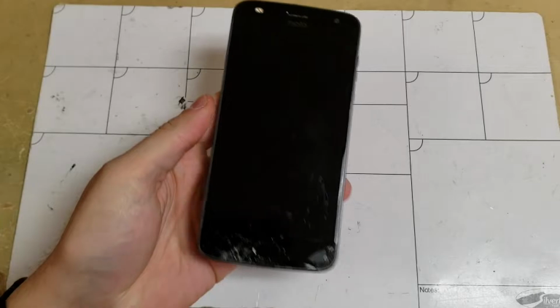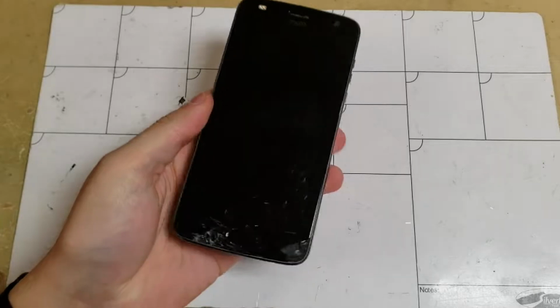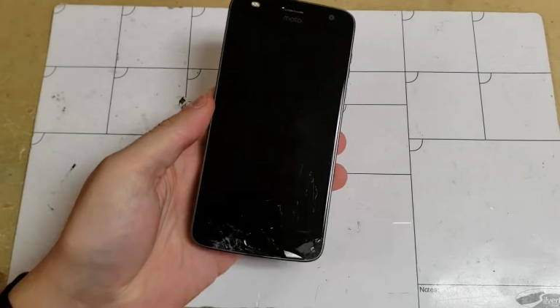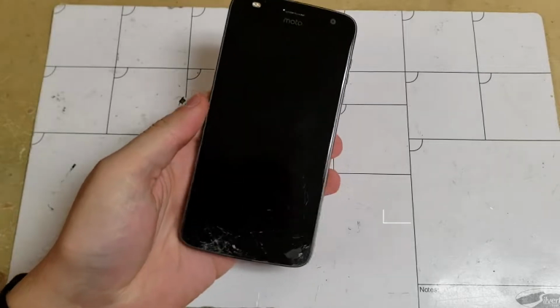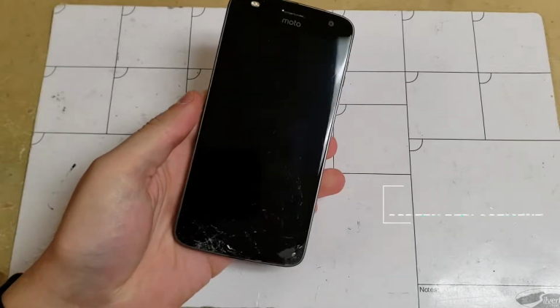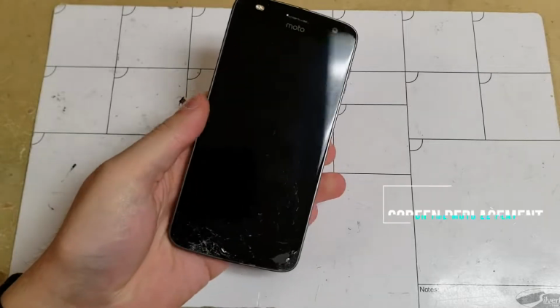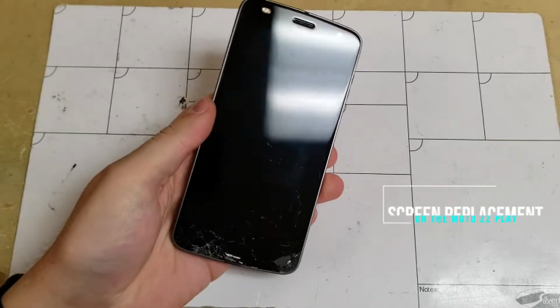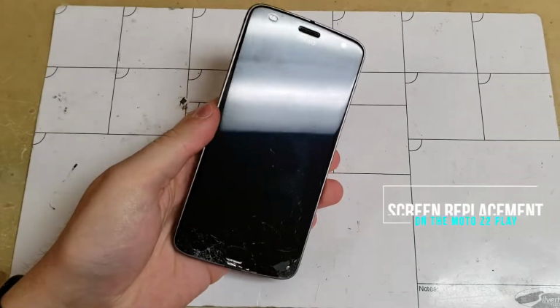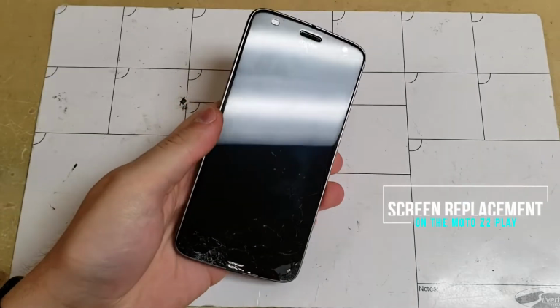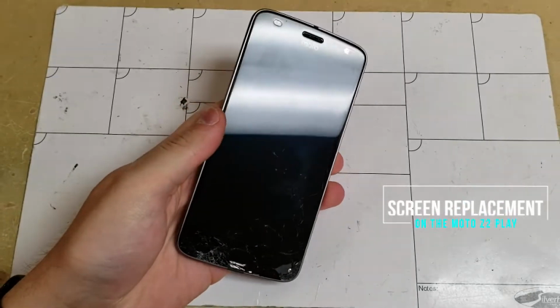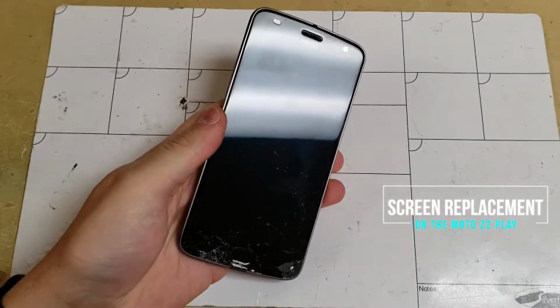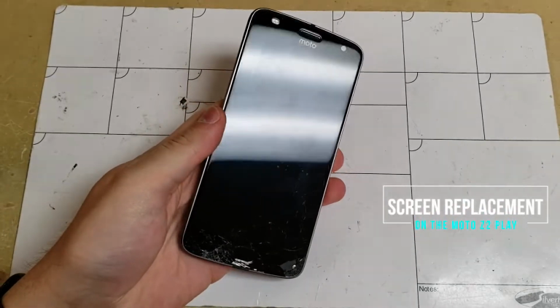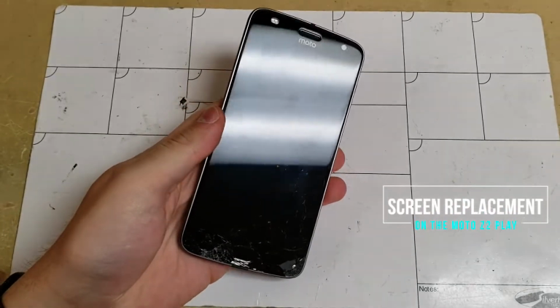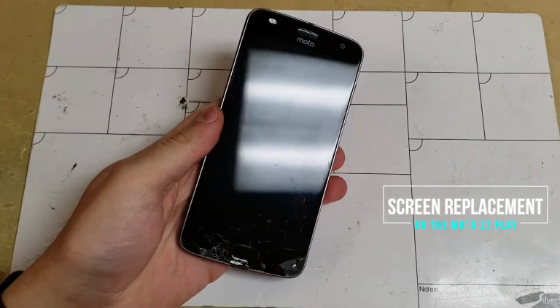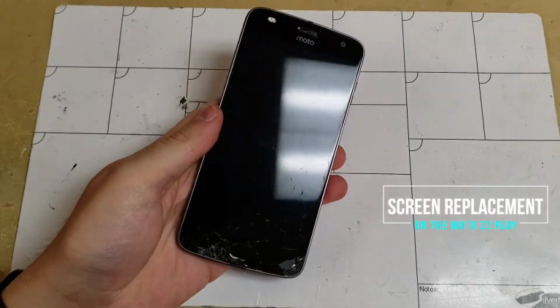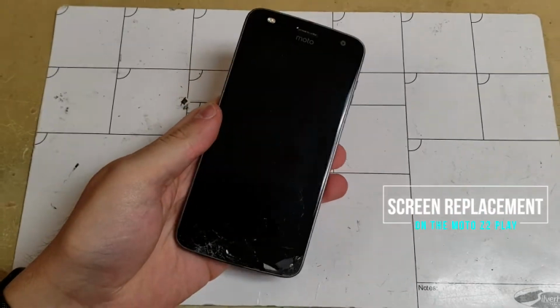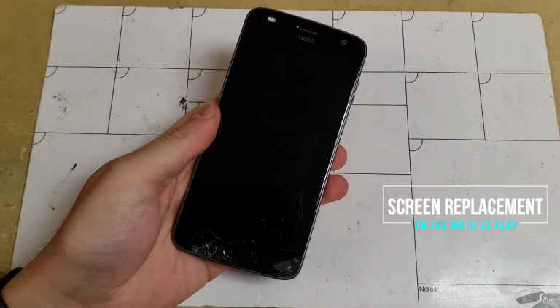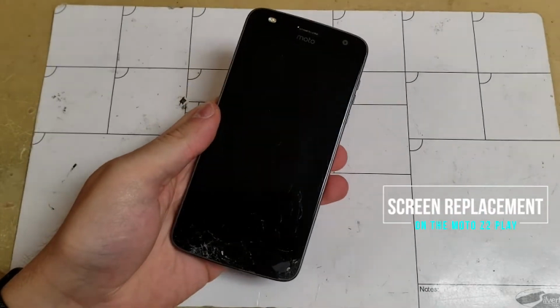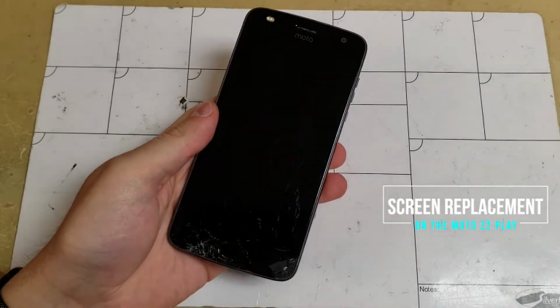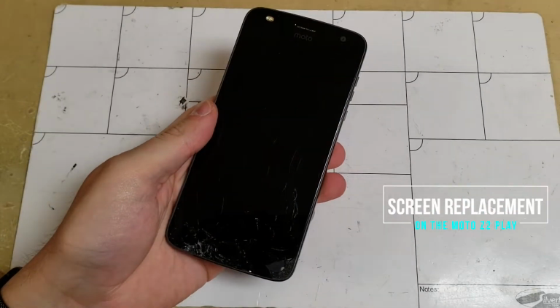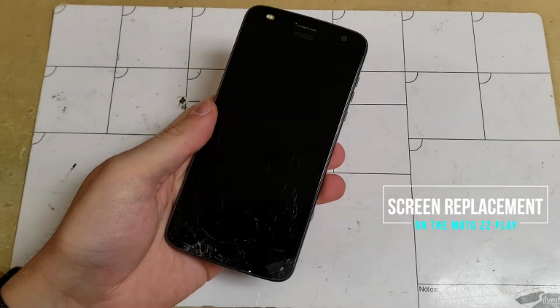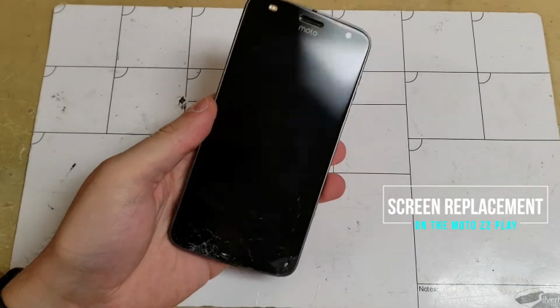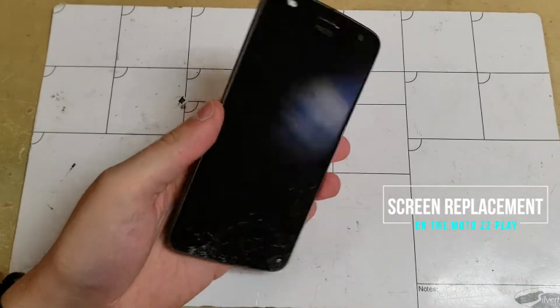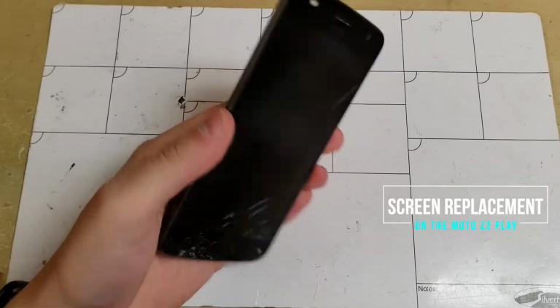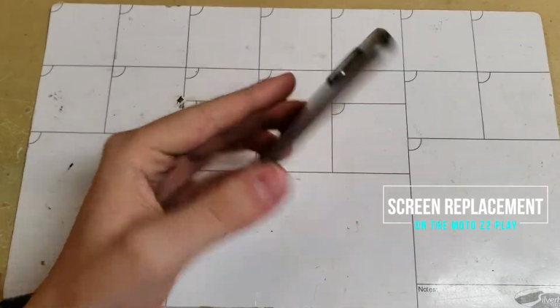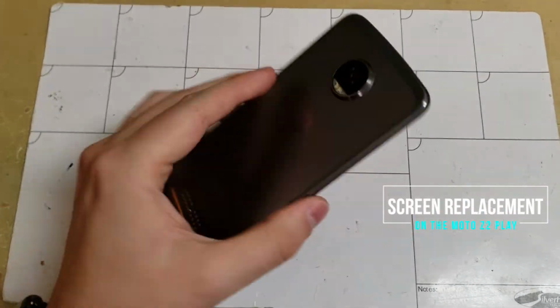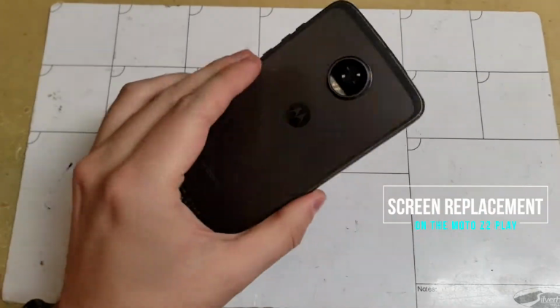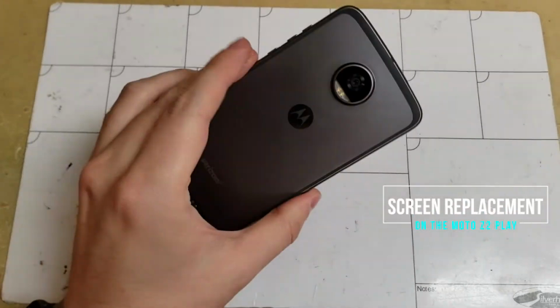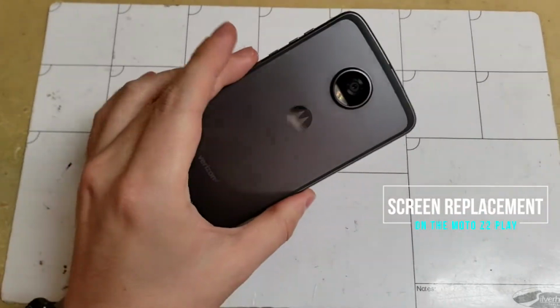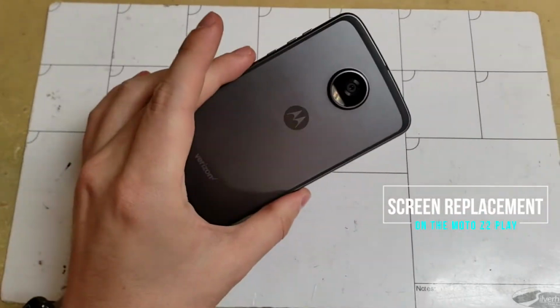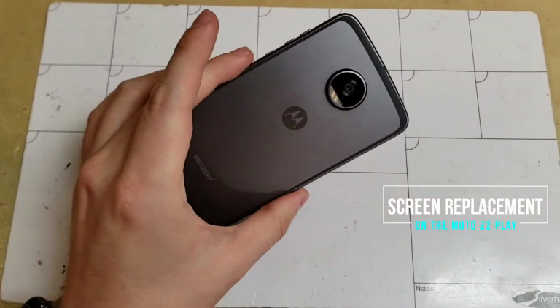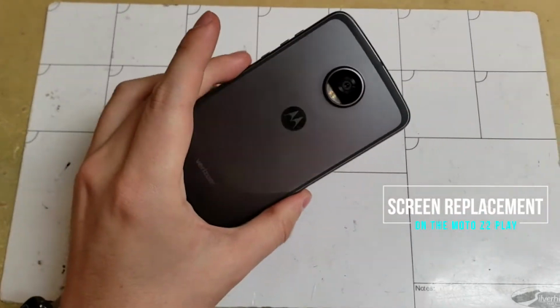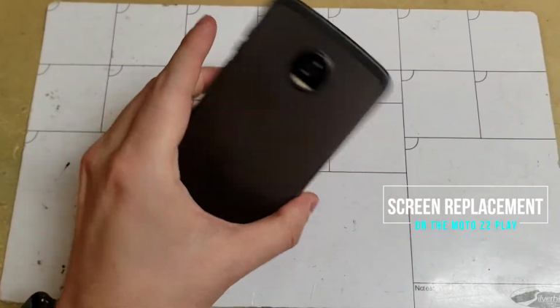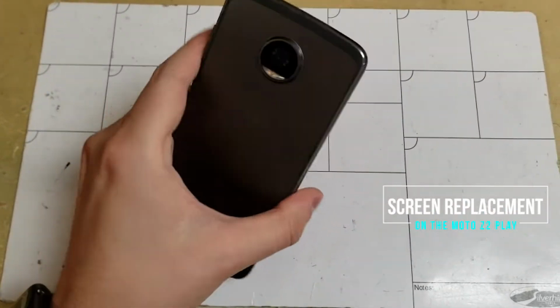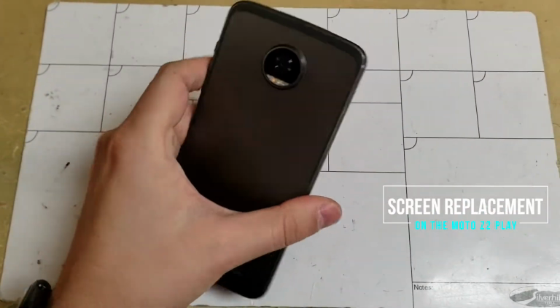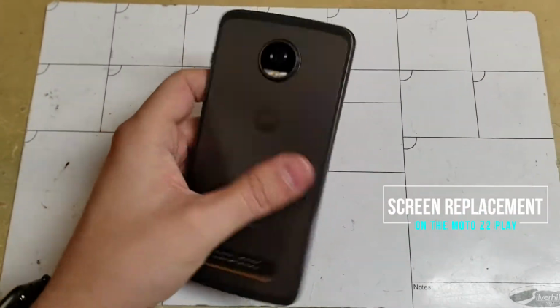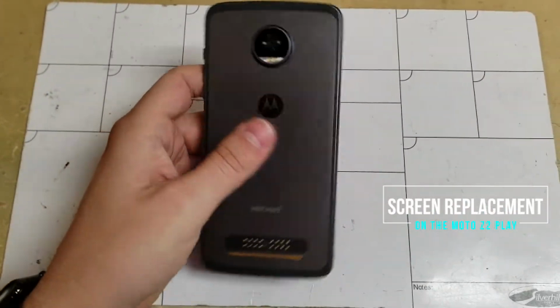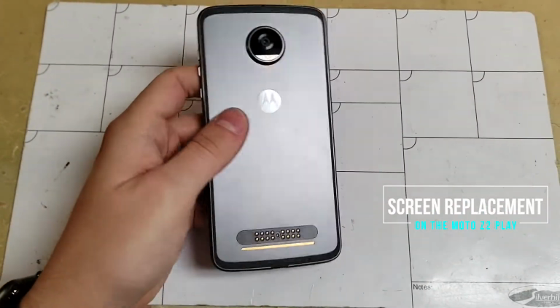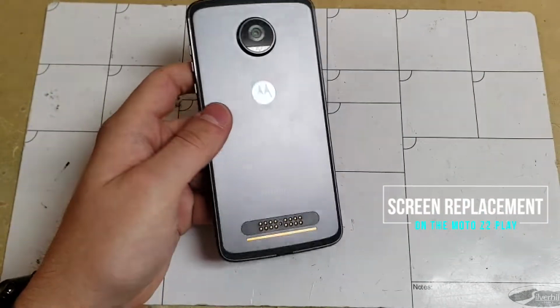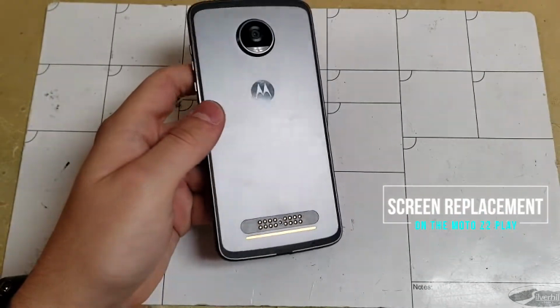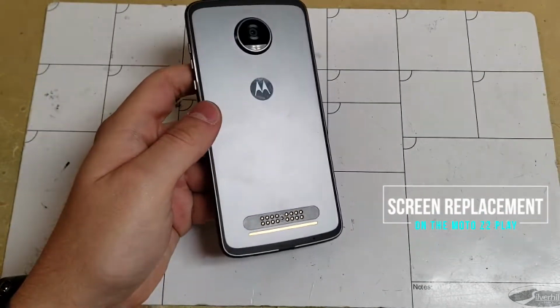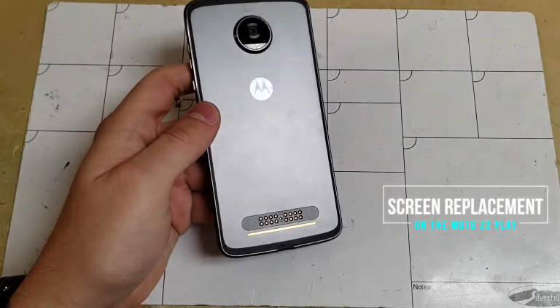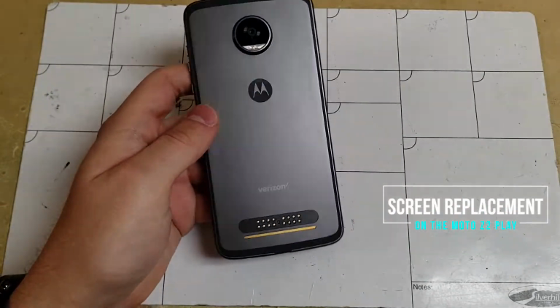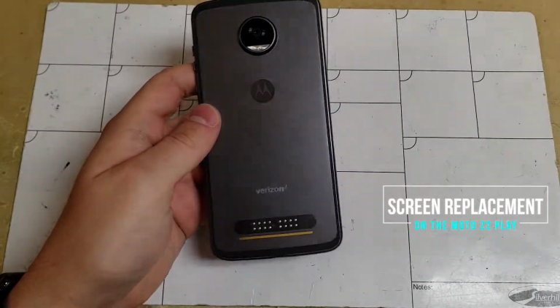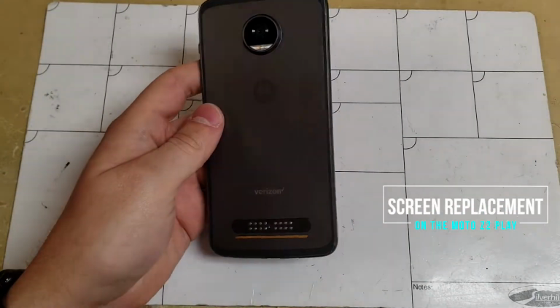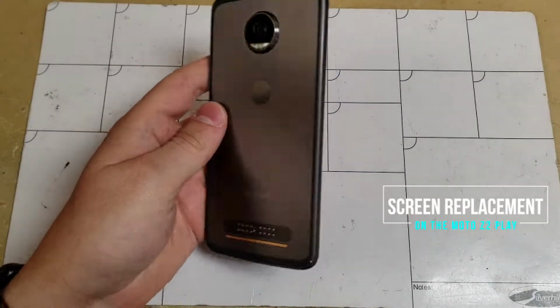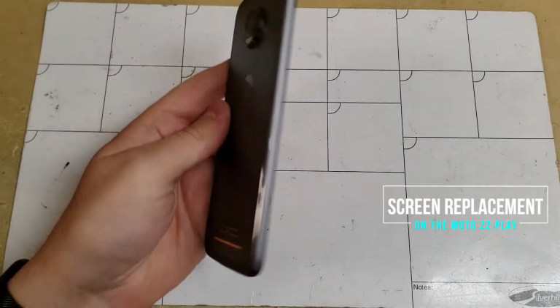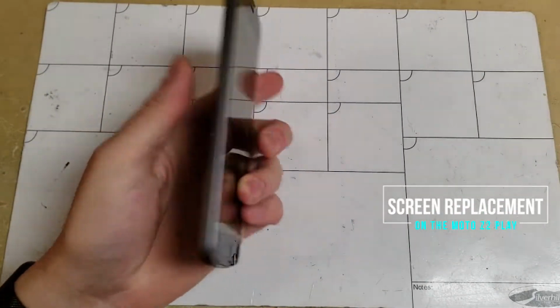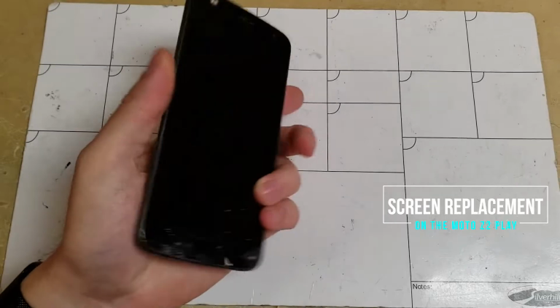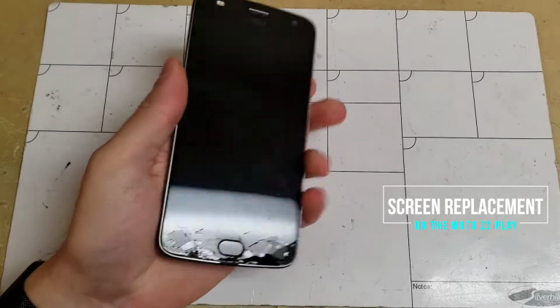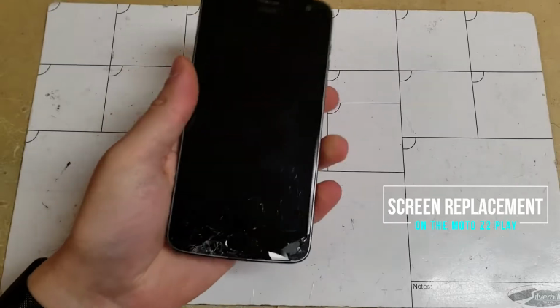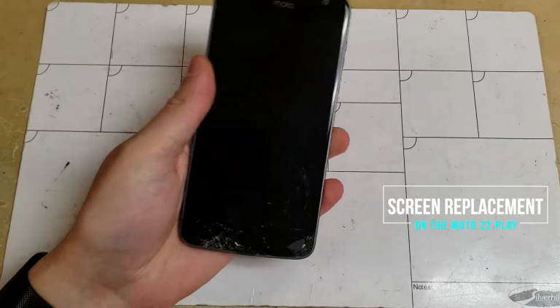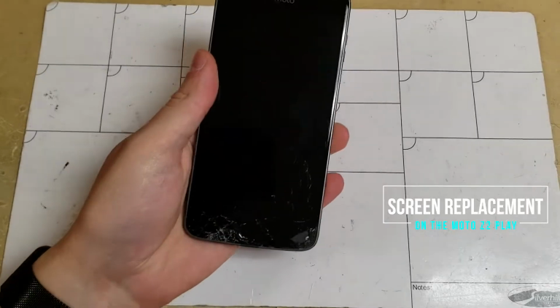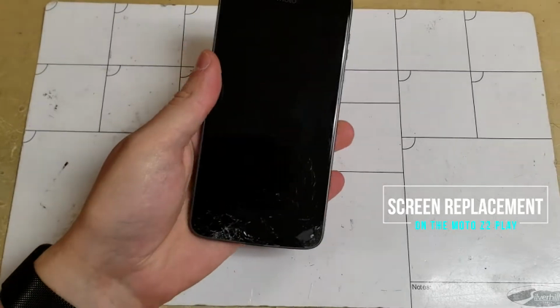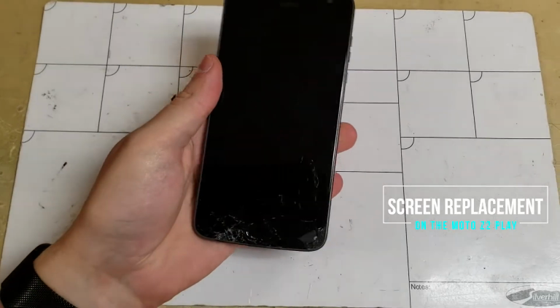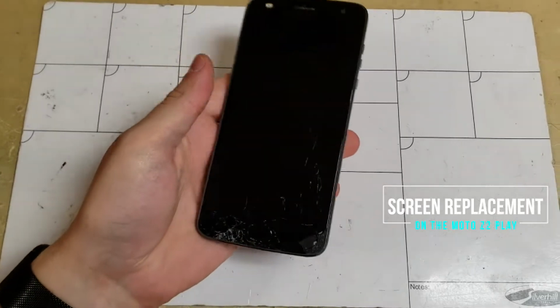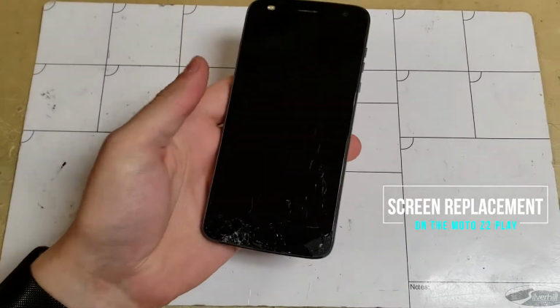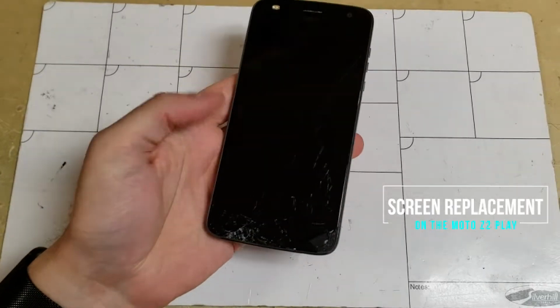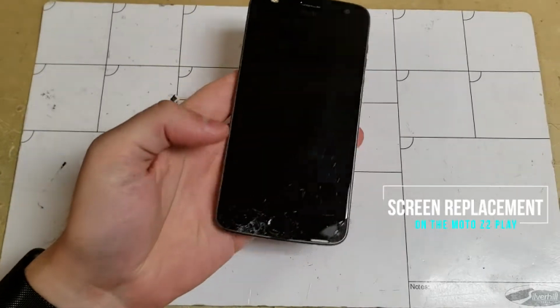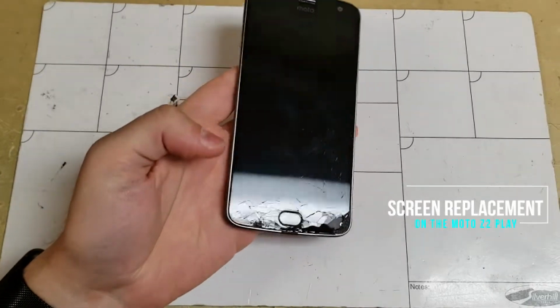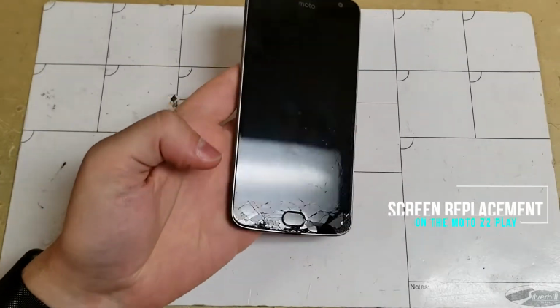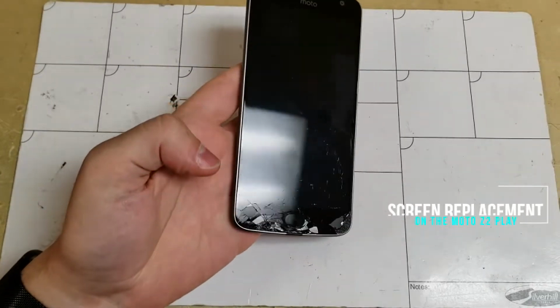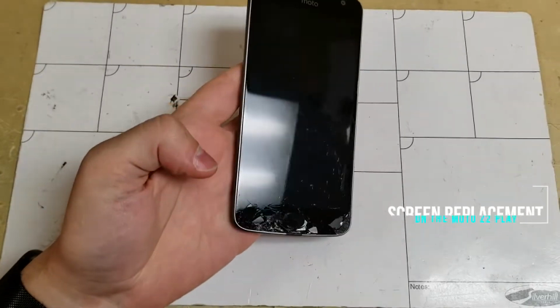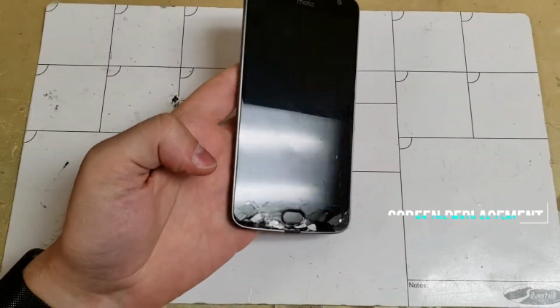Hello everyone, my name is Matt from Real World Review. Today I will be showing you how to replace the display on the Motorola Moto Z2 Play.